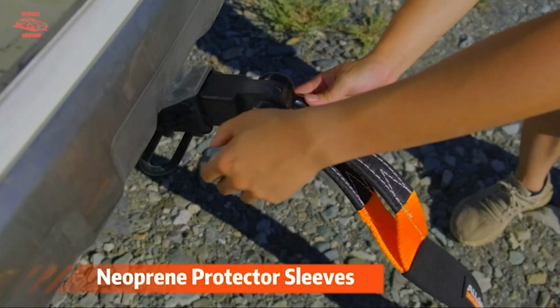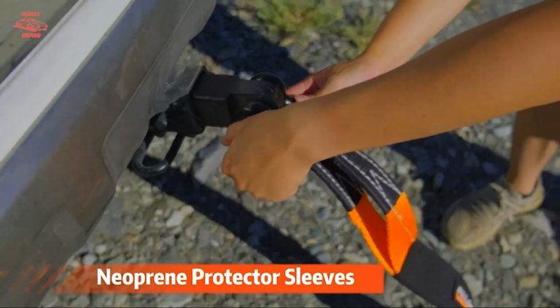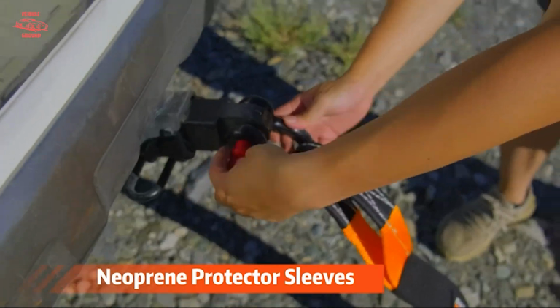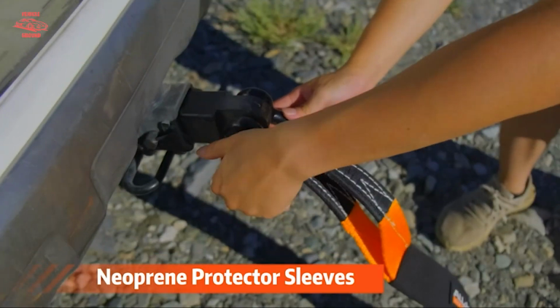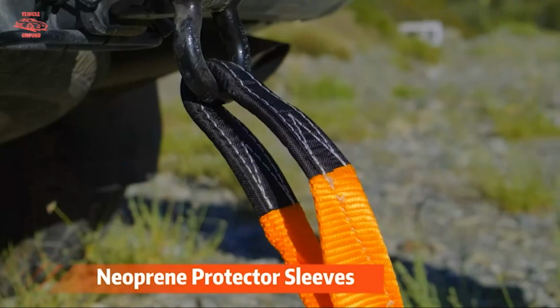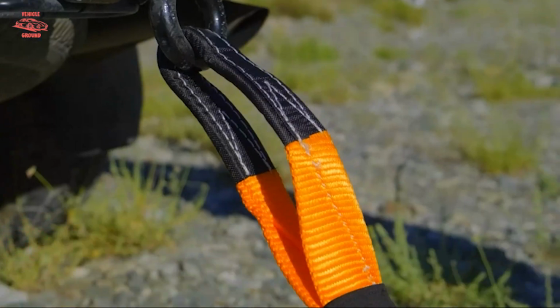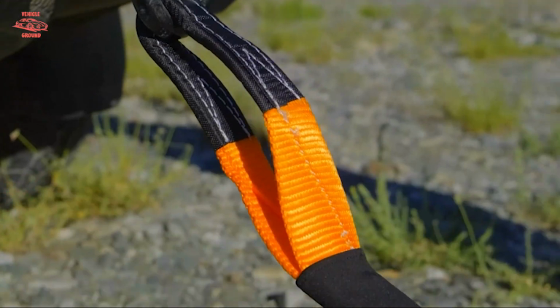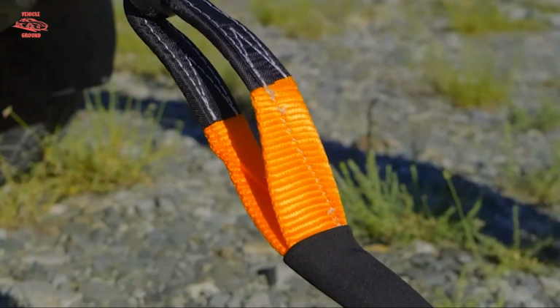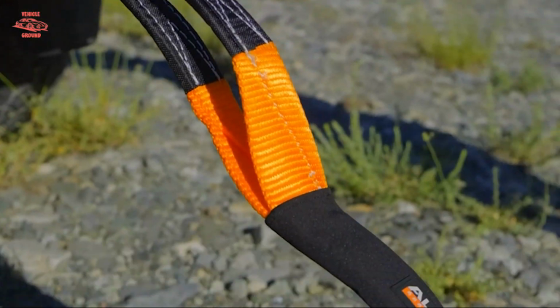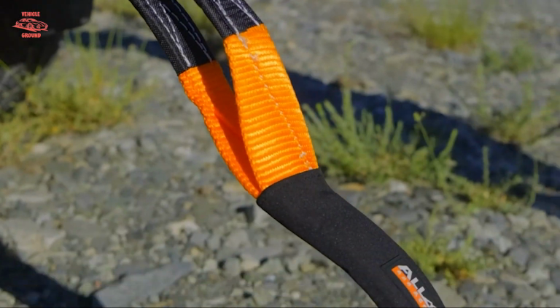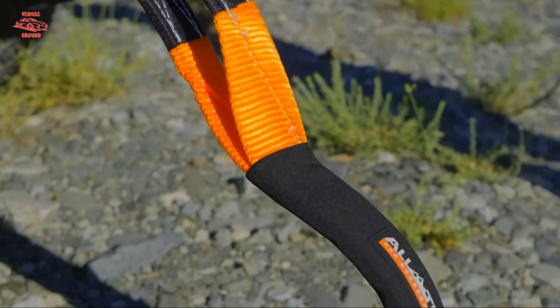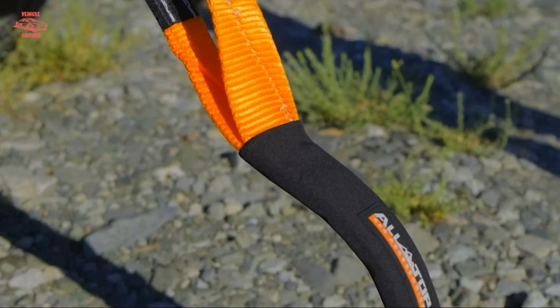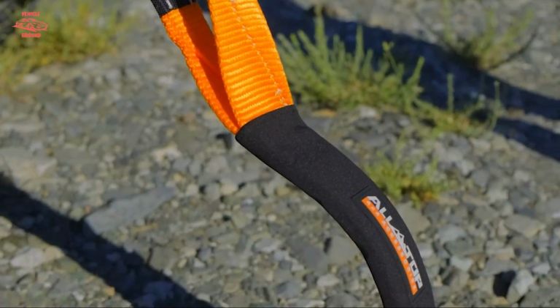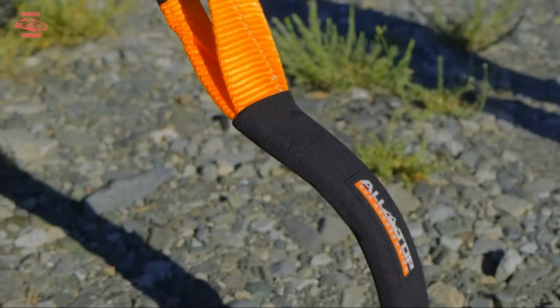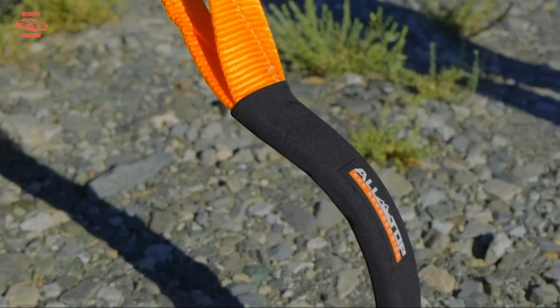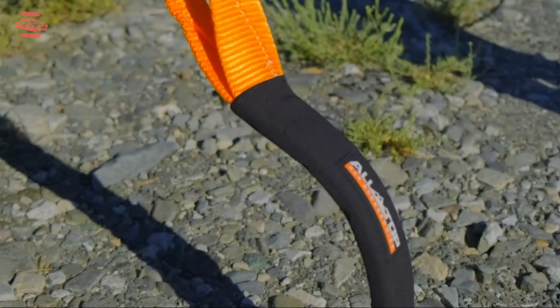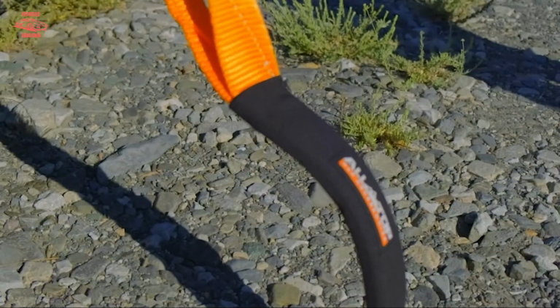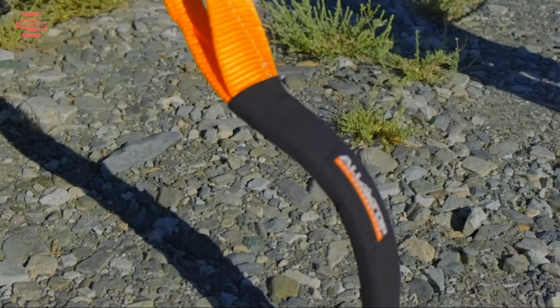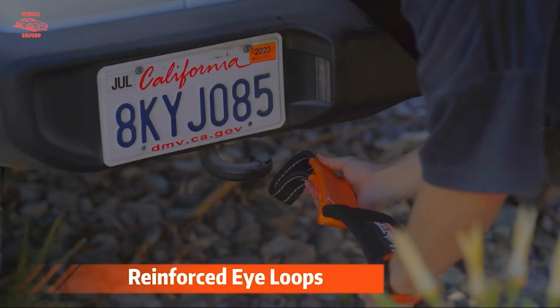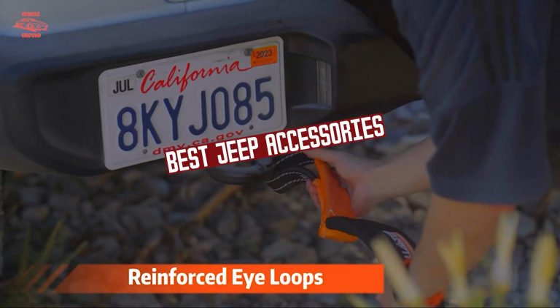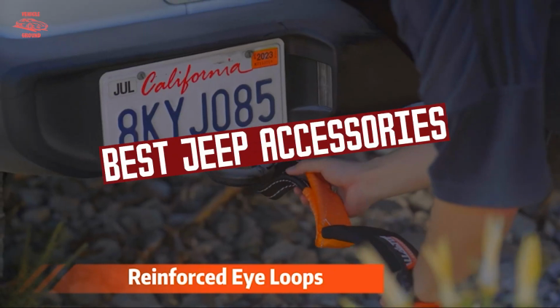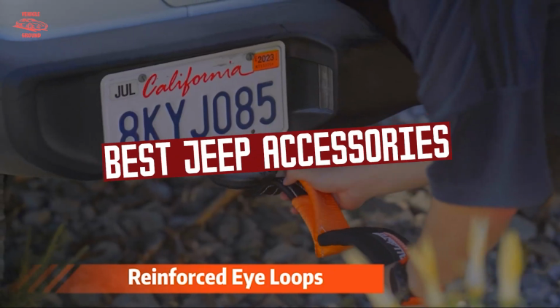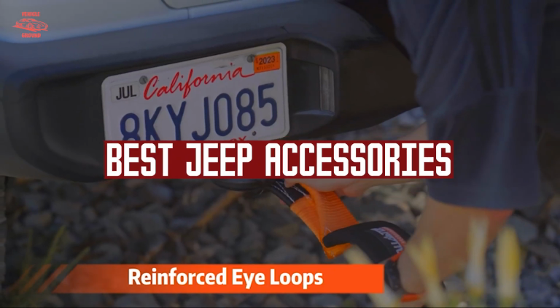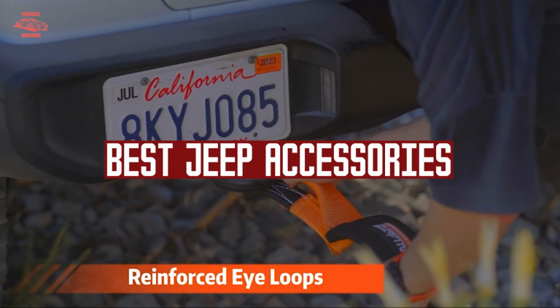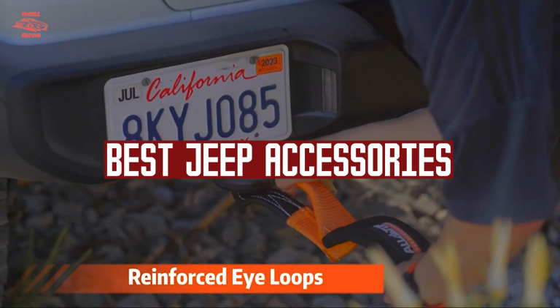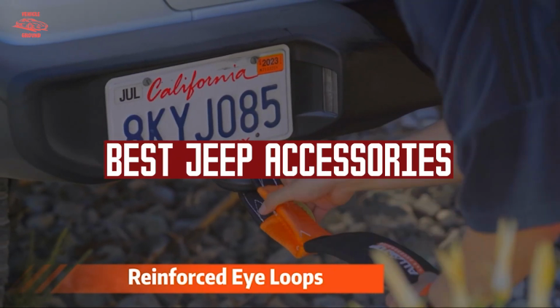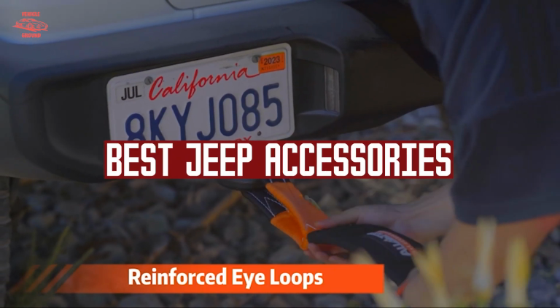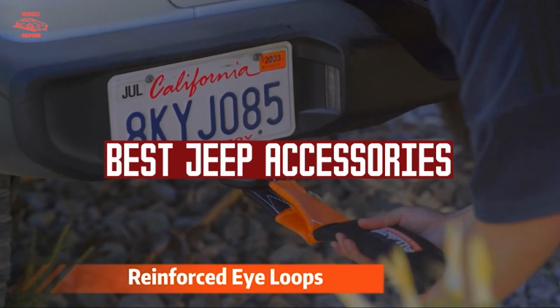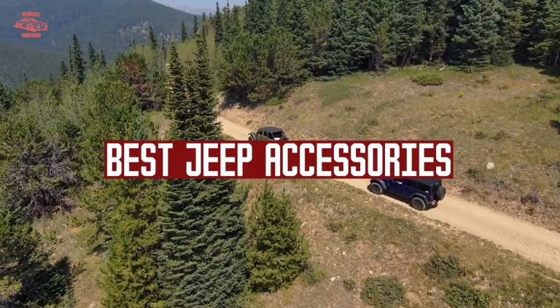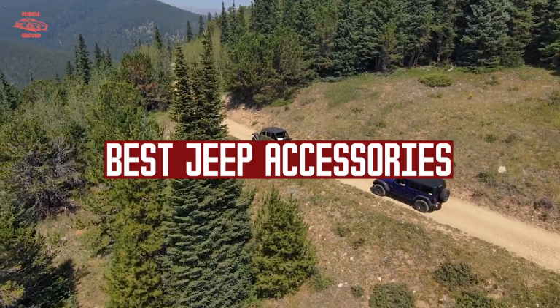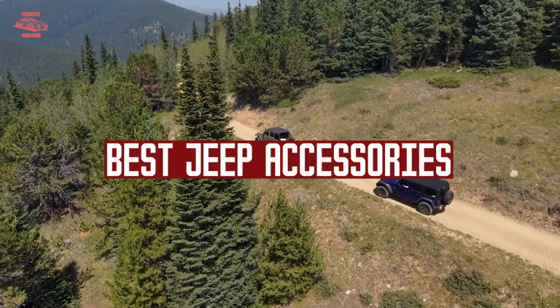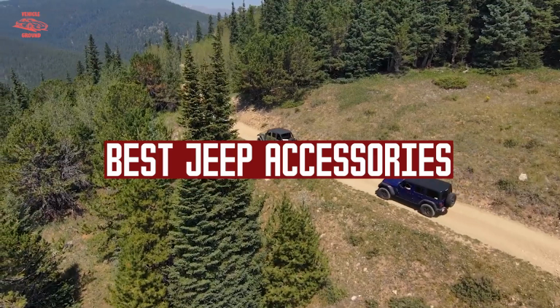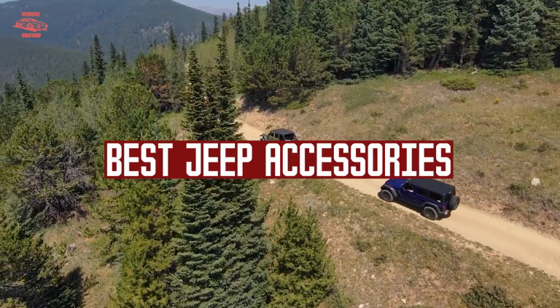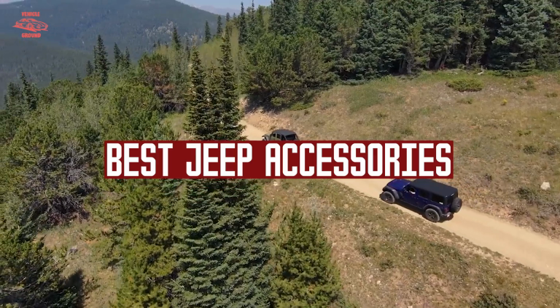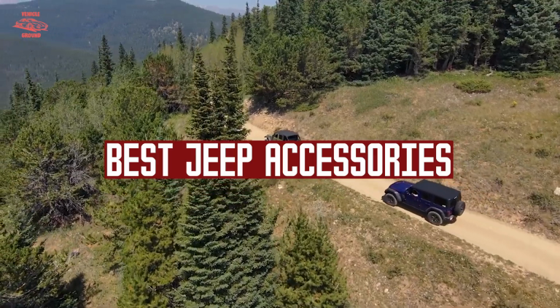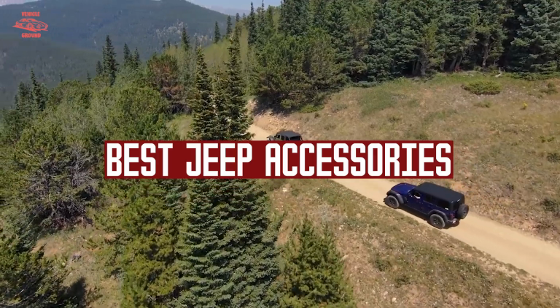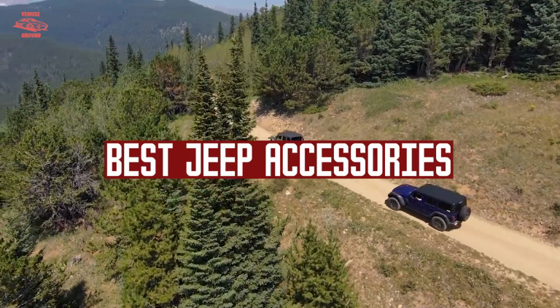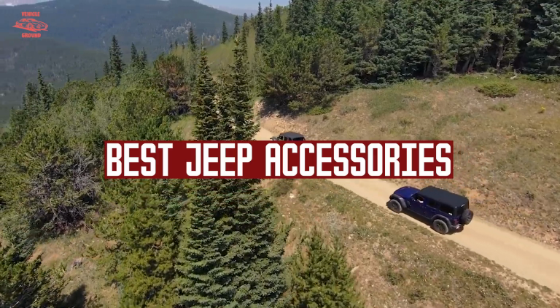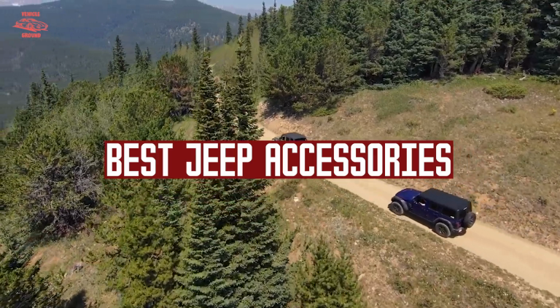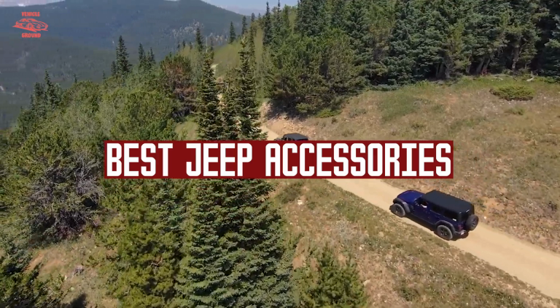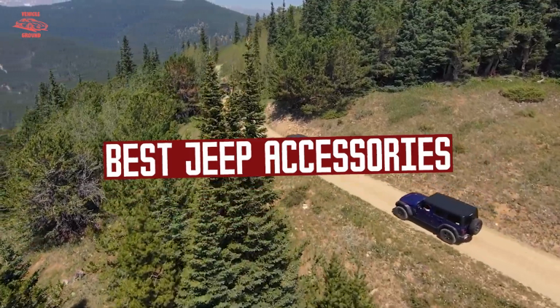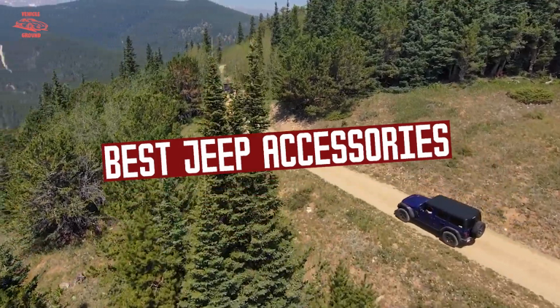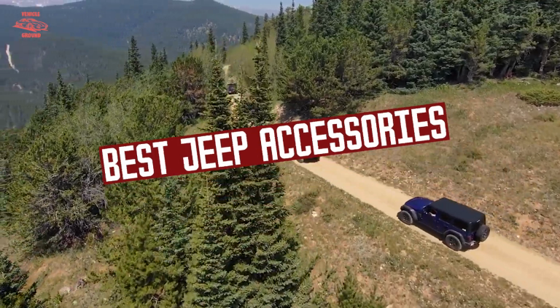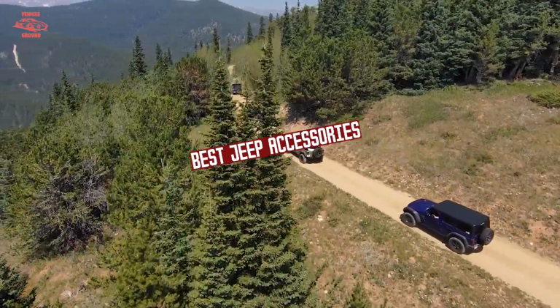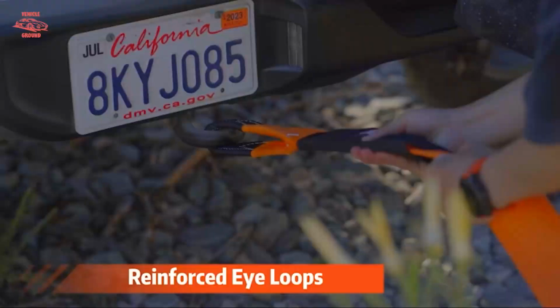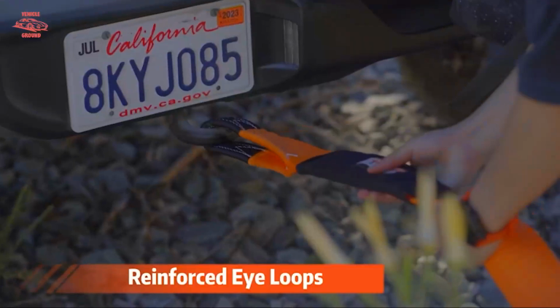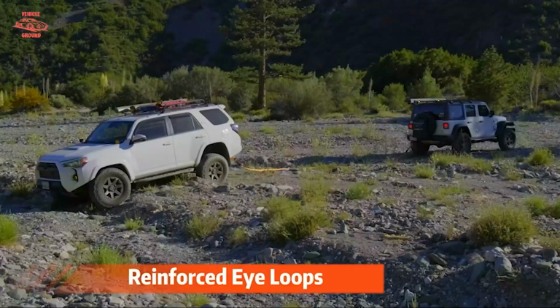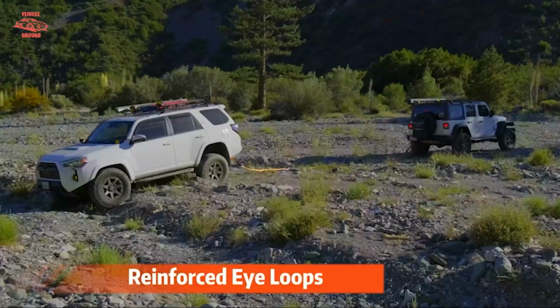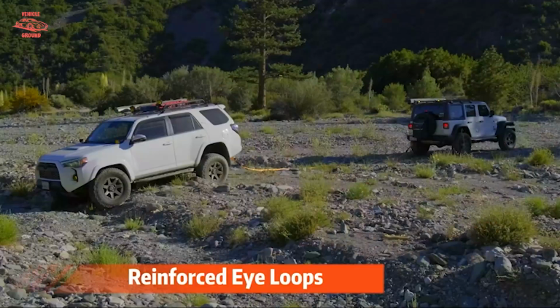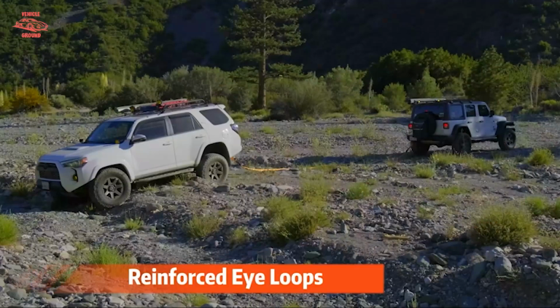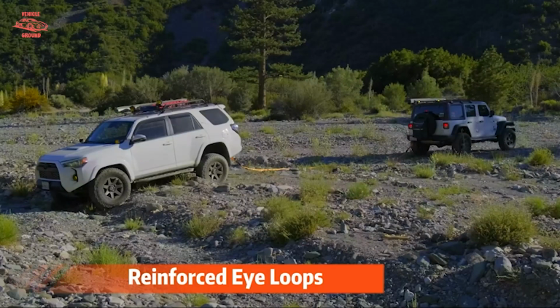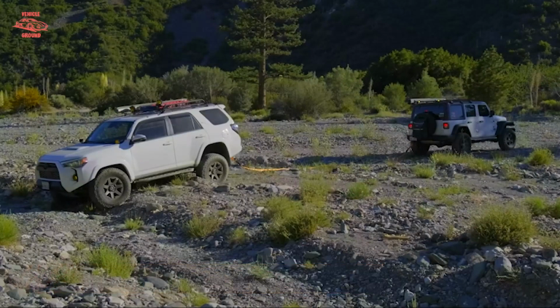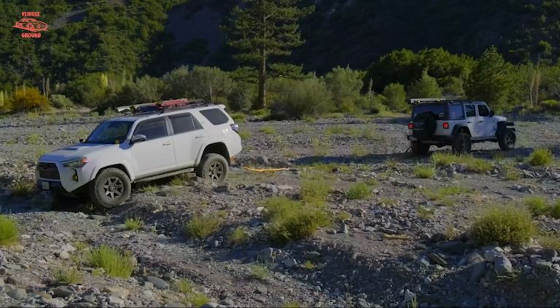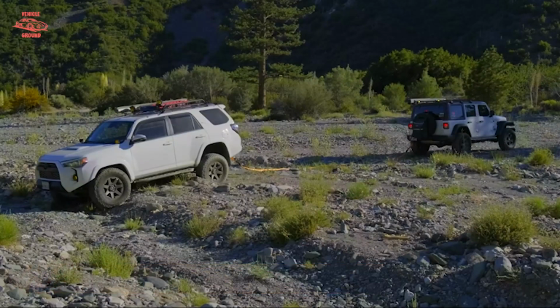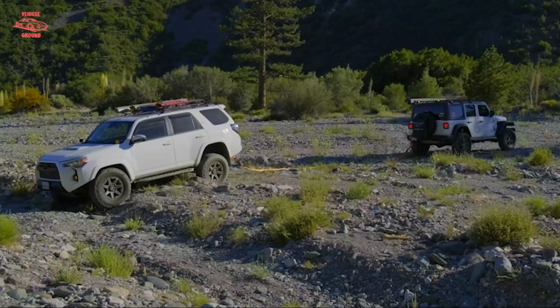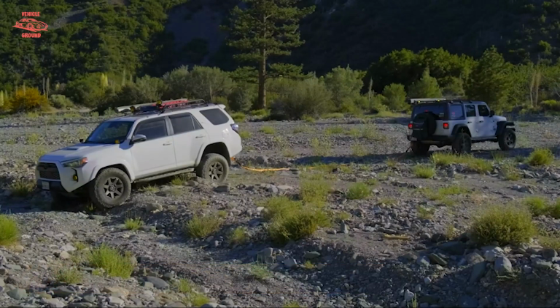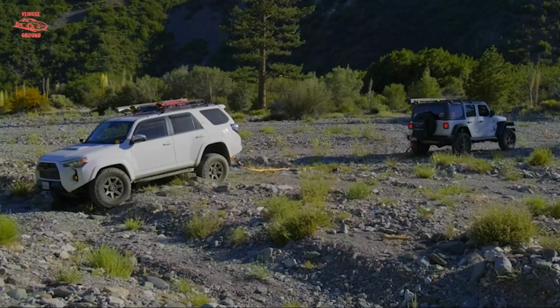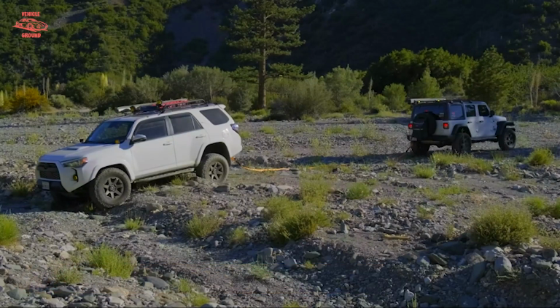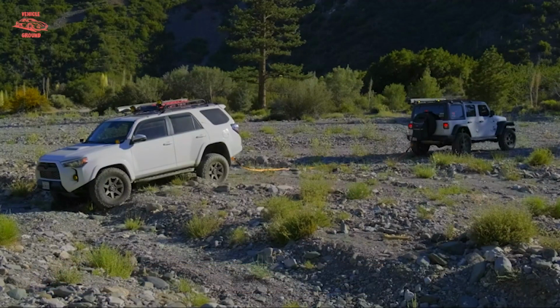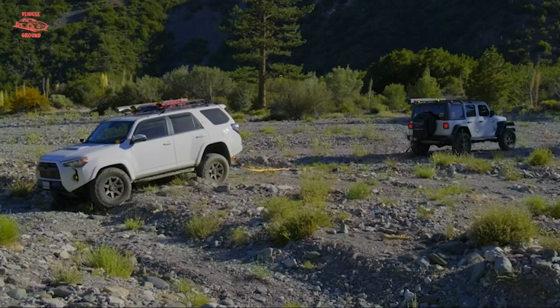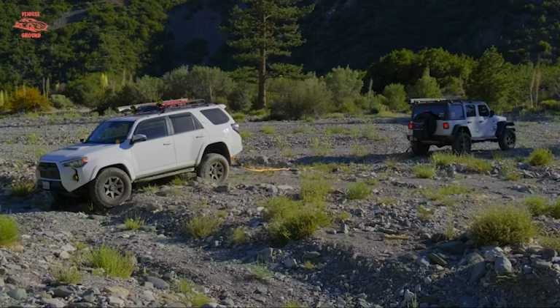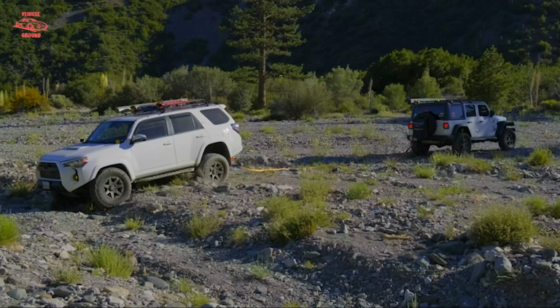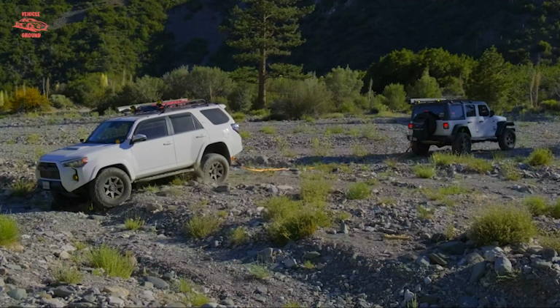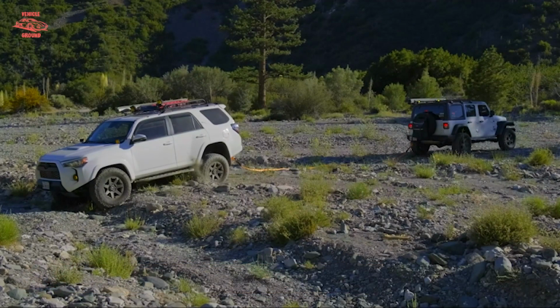If you want to get good quality Jeep accessories according to your needs, then watch the video till the end and then decide. So let's get started.